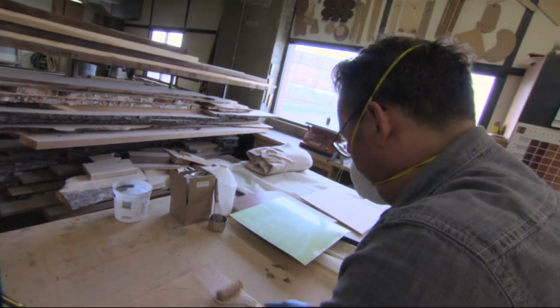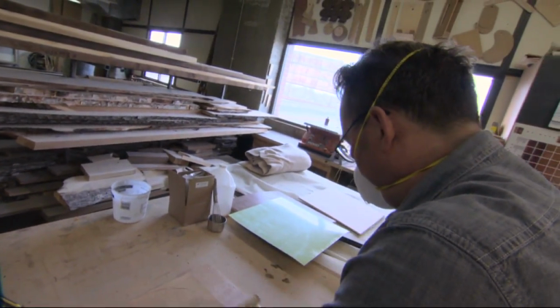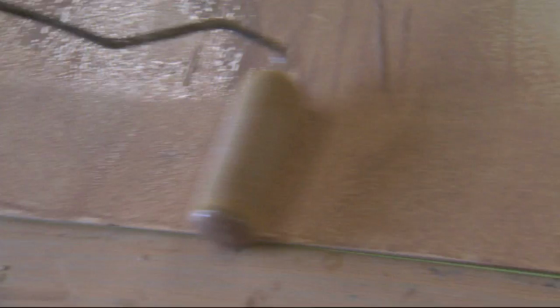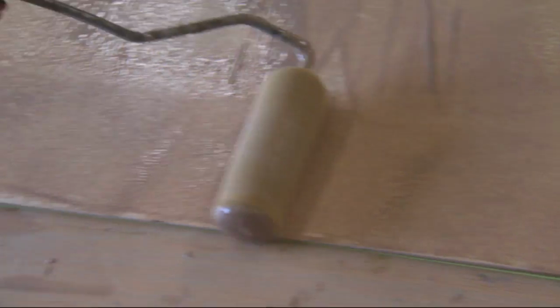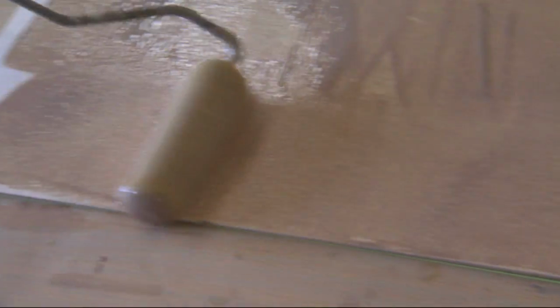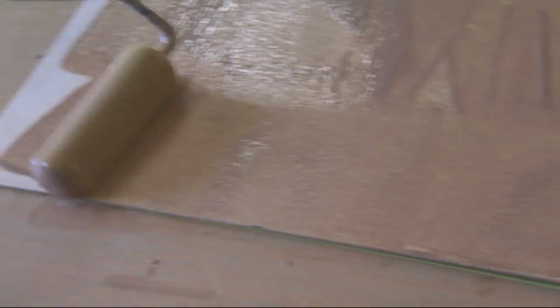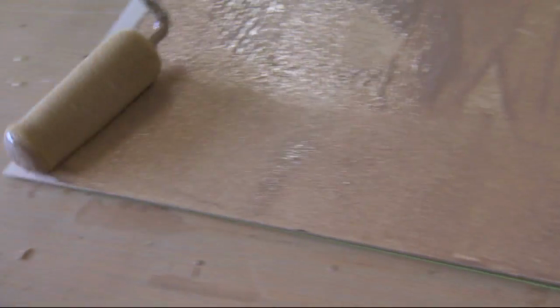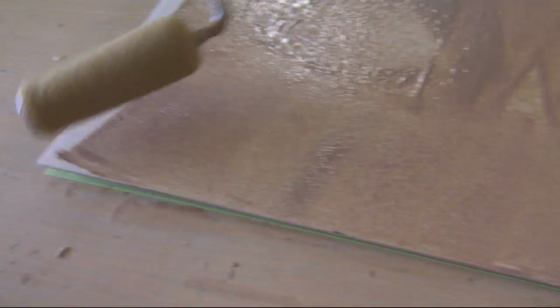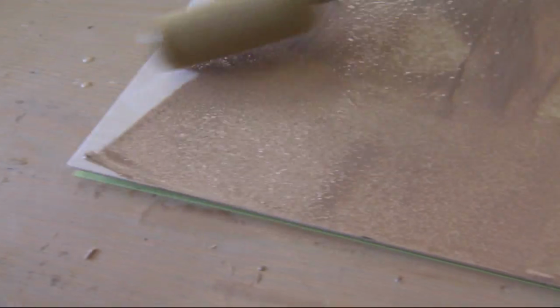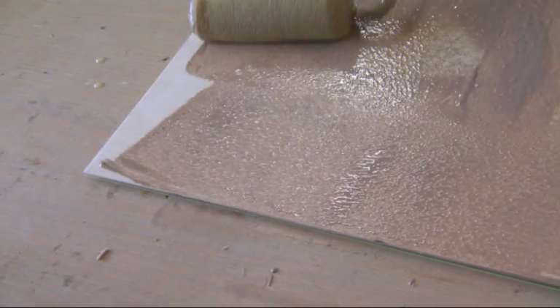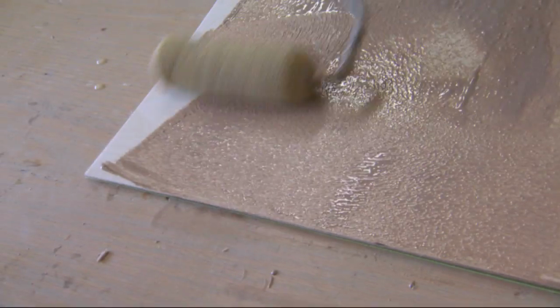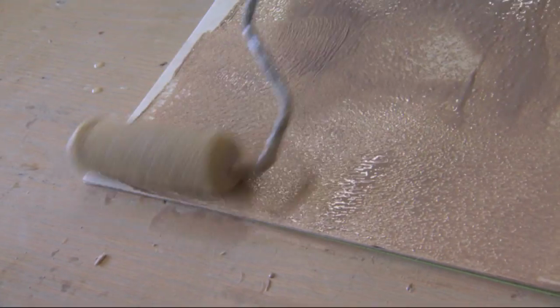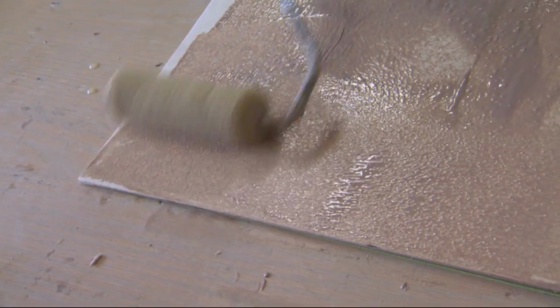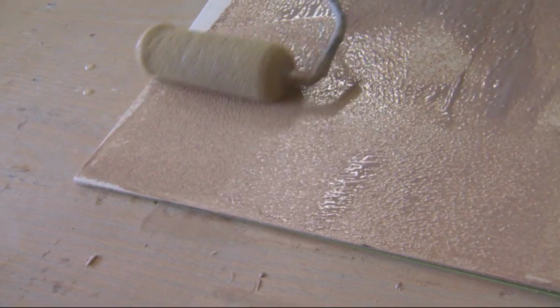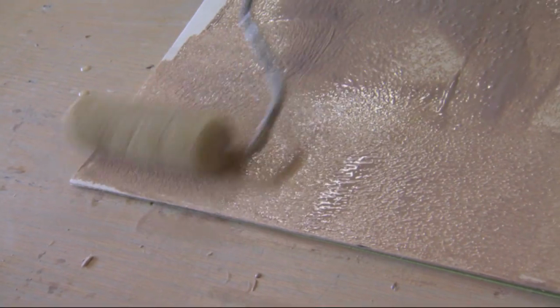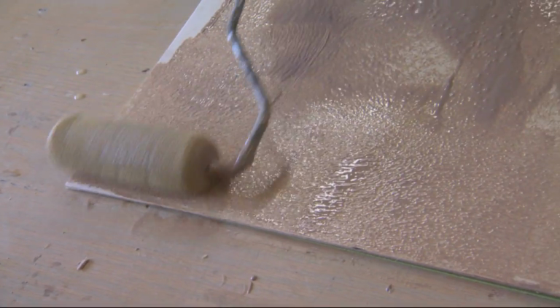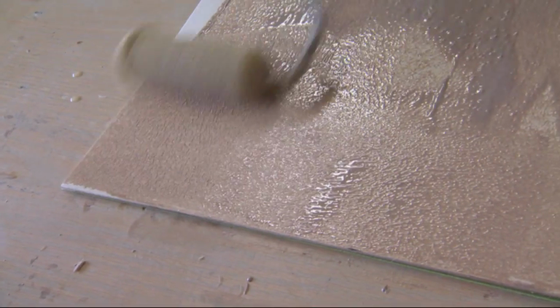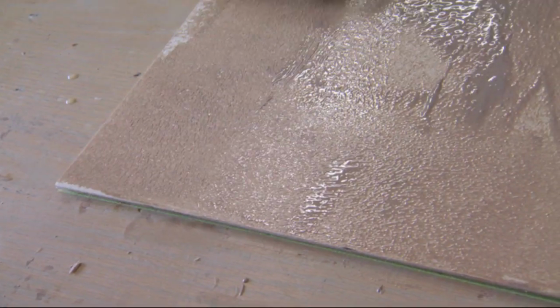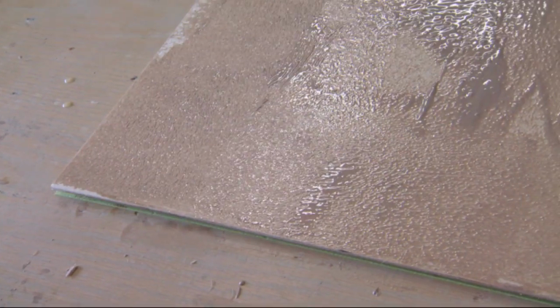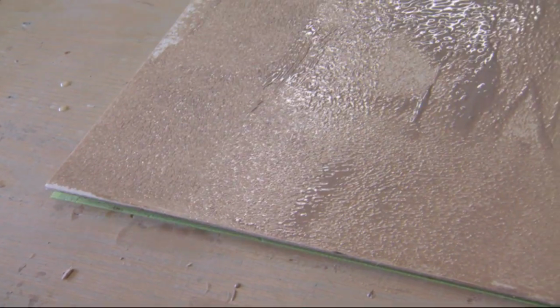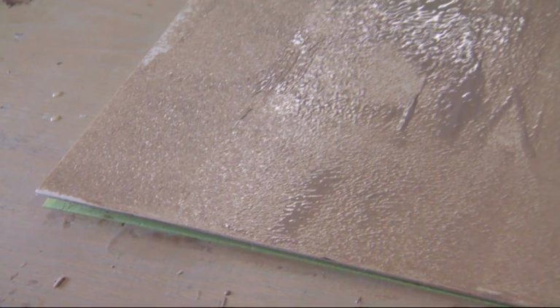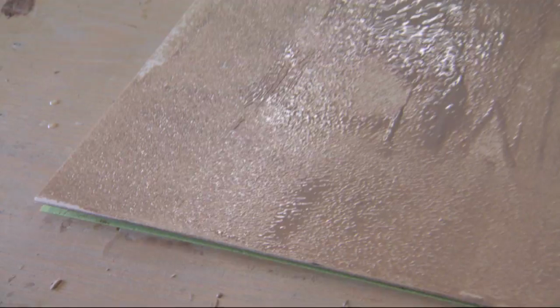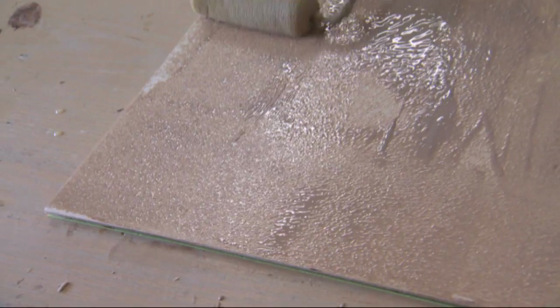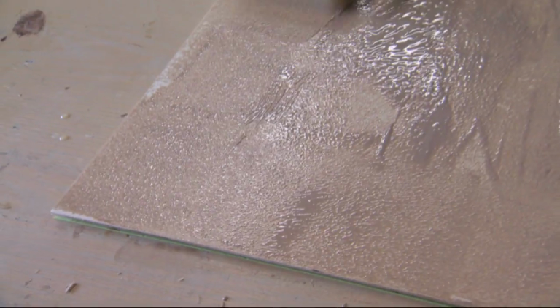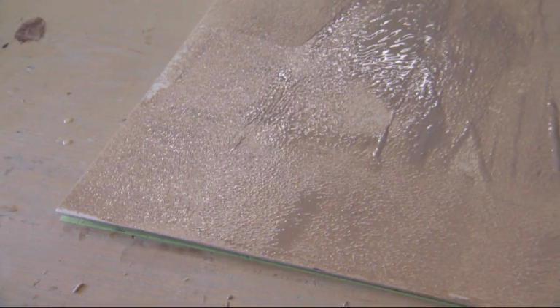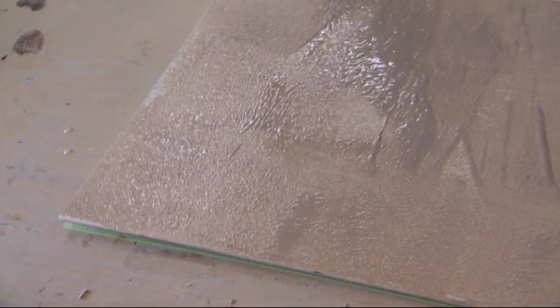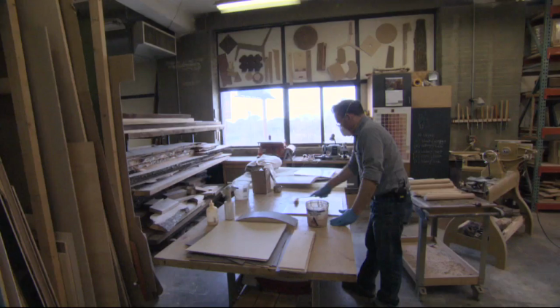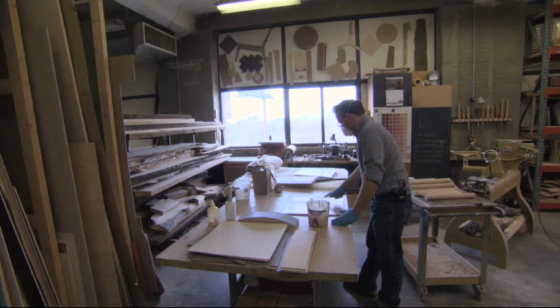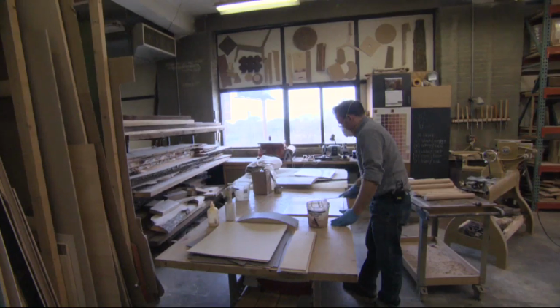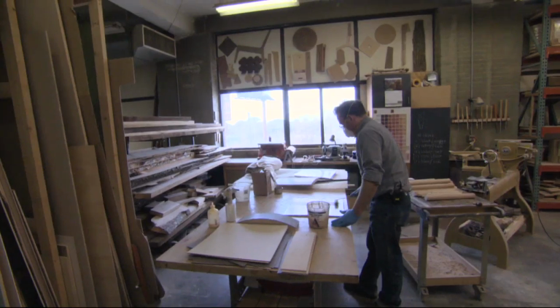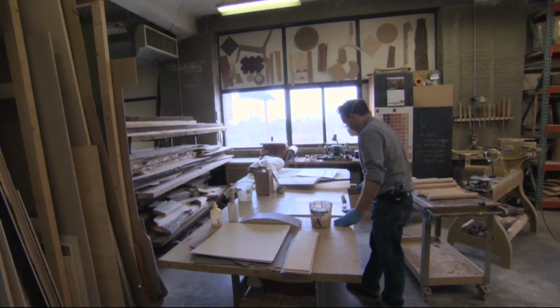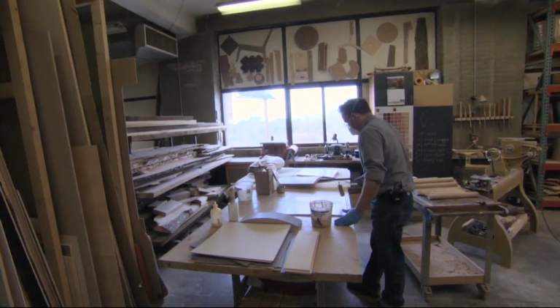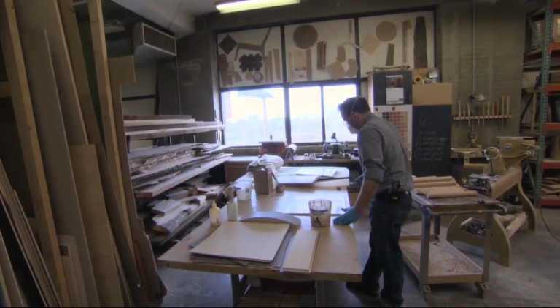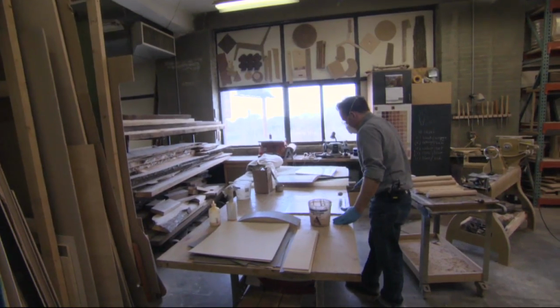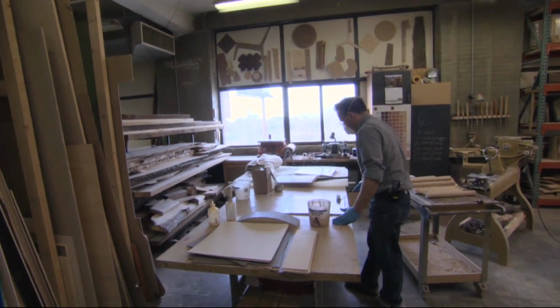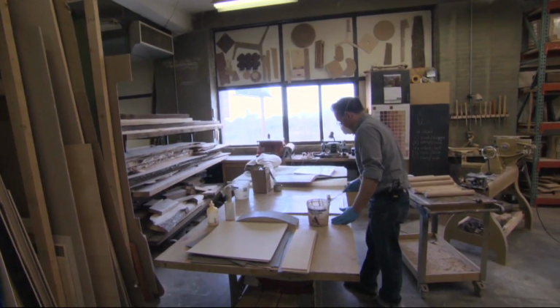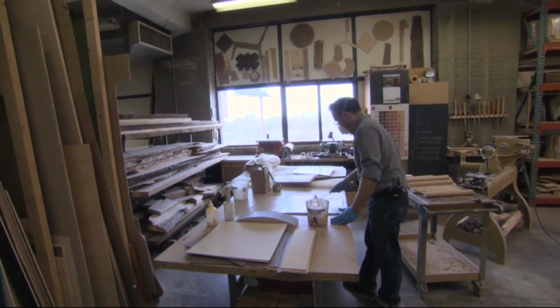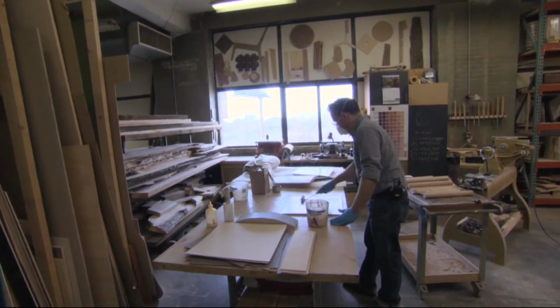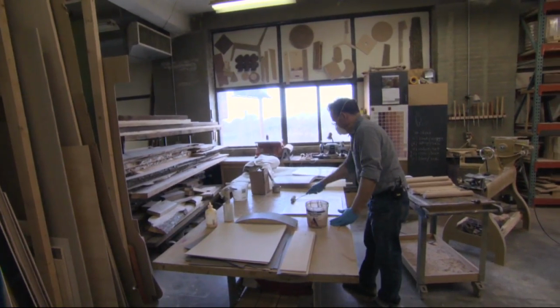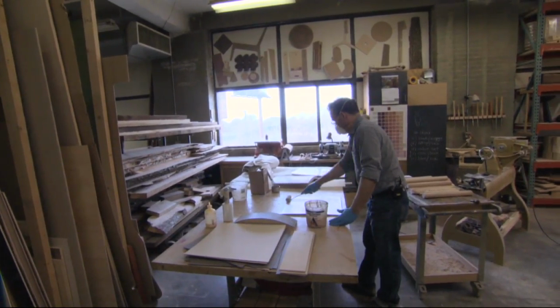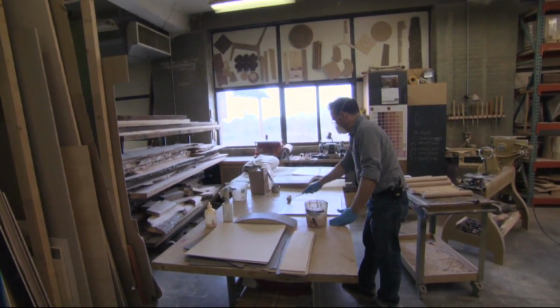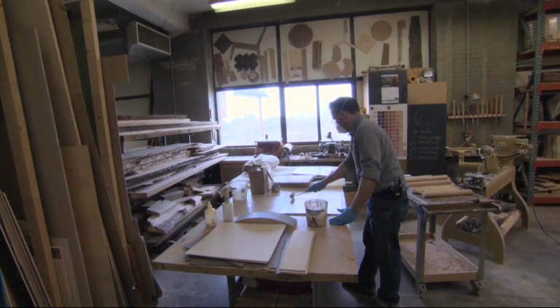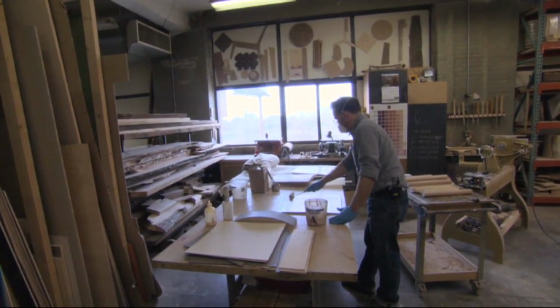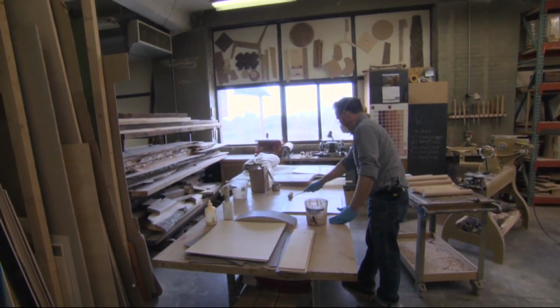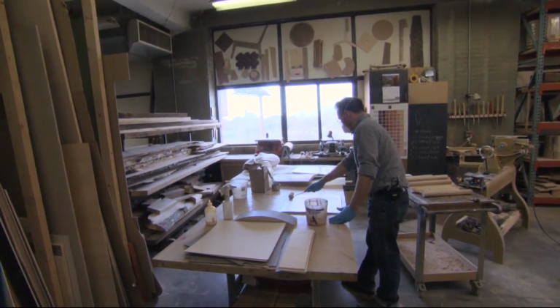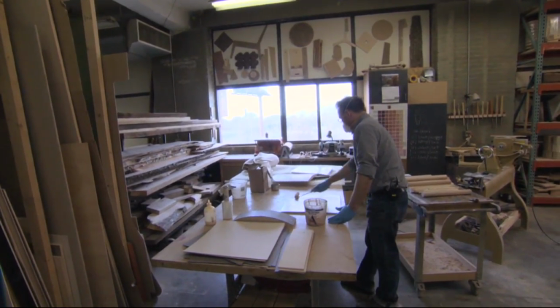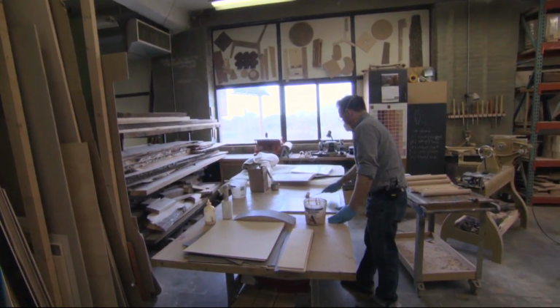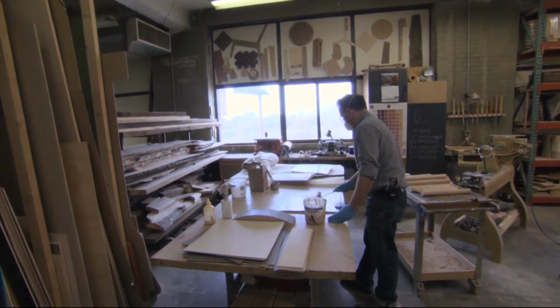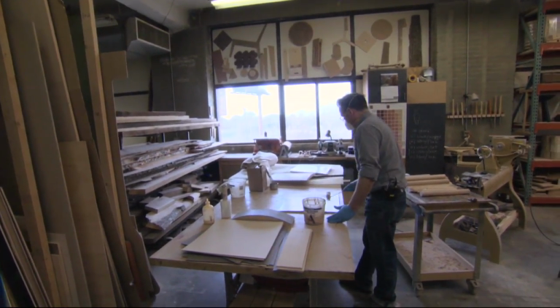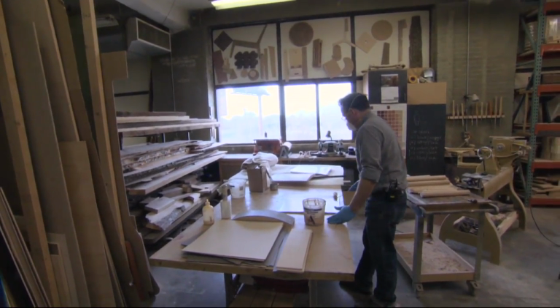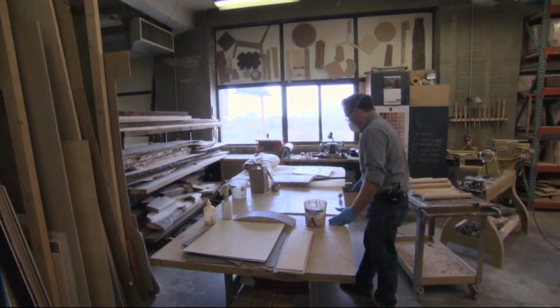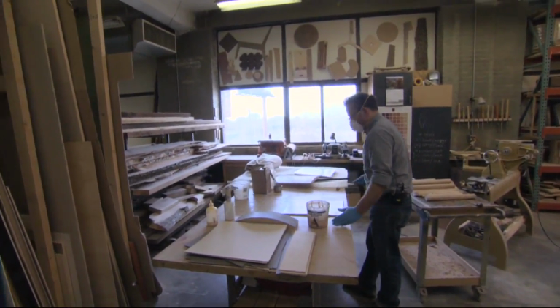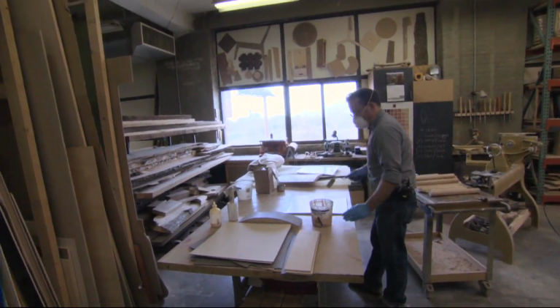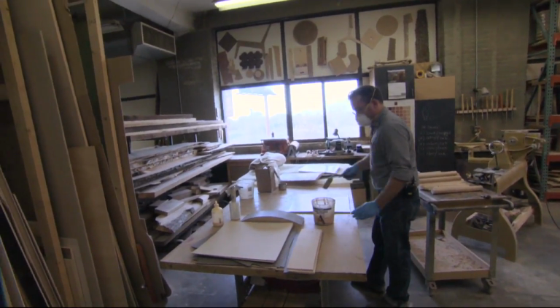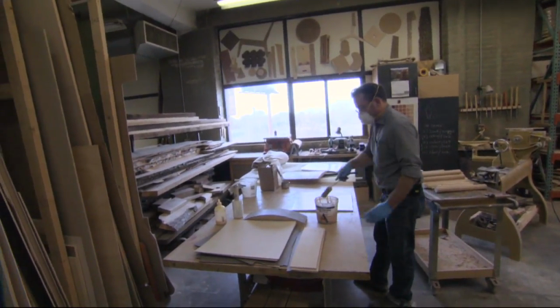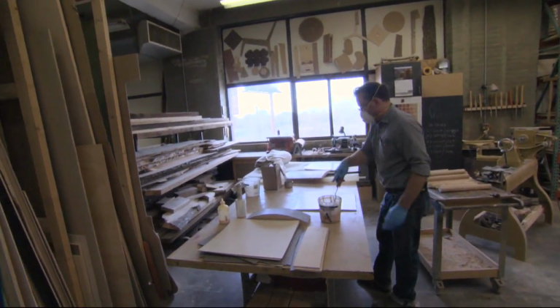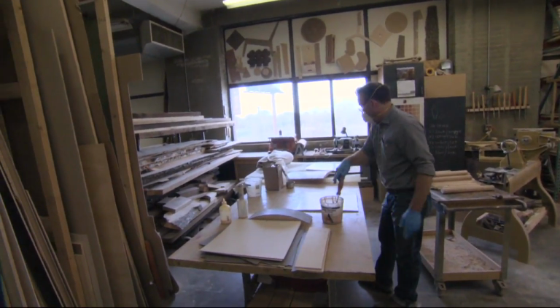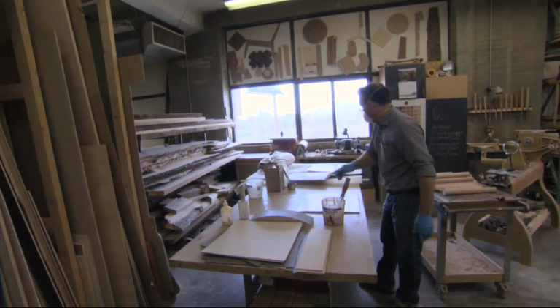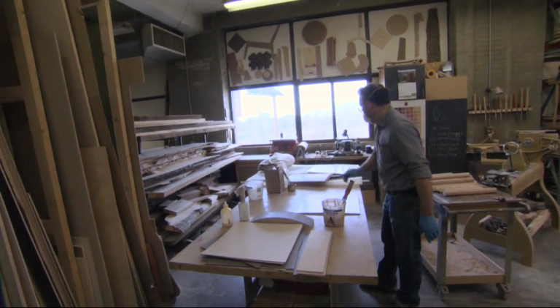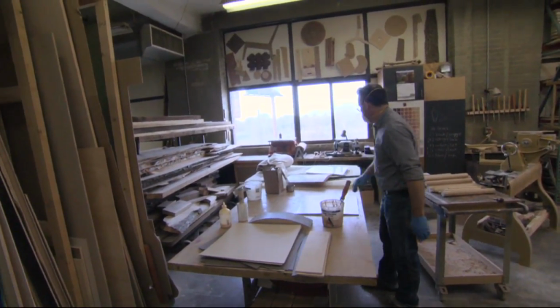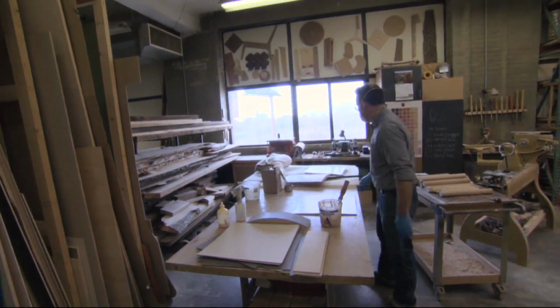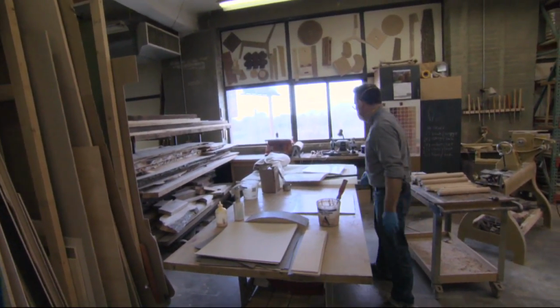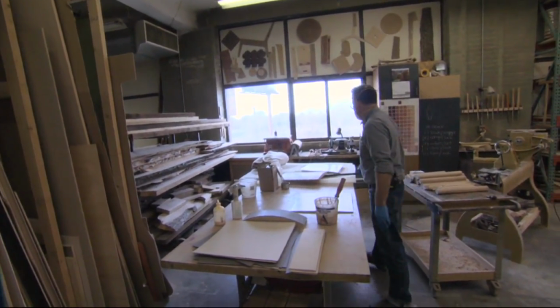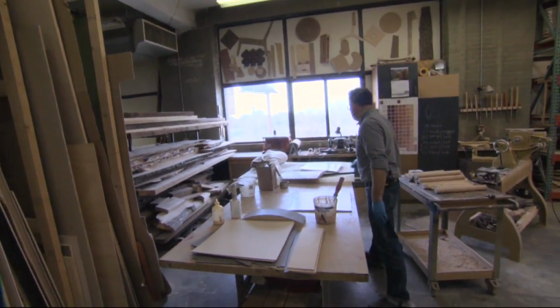This is eighth-inch Baltic birch, so it's thin. It has three plies in it.